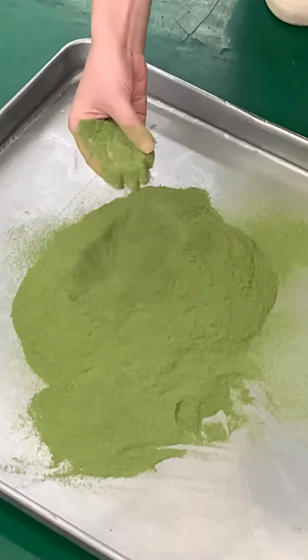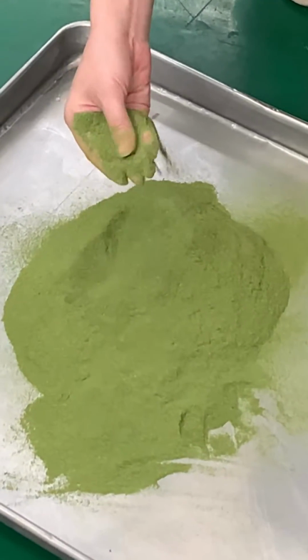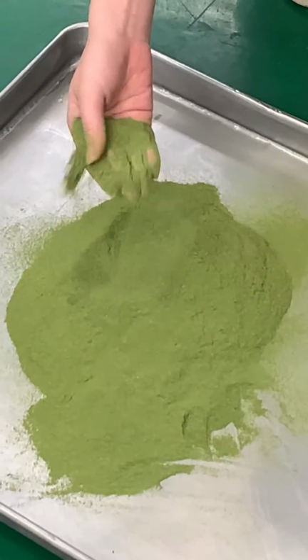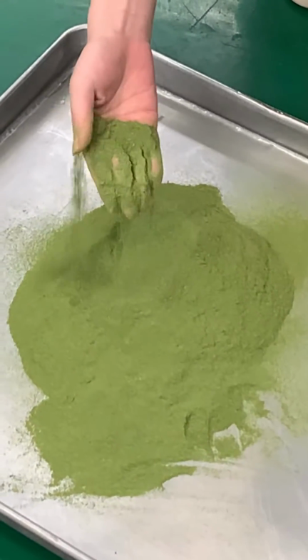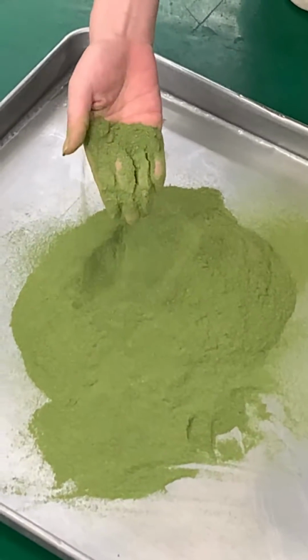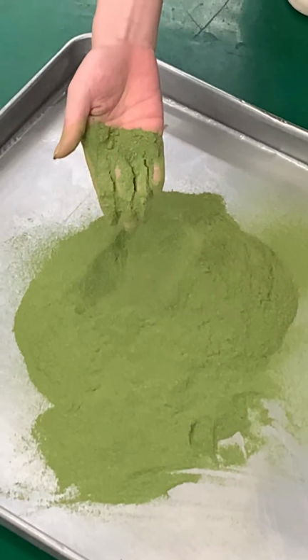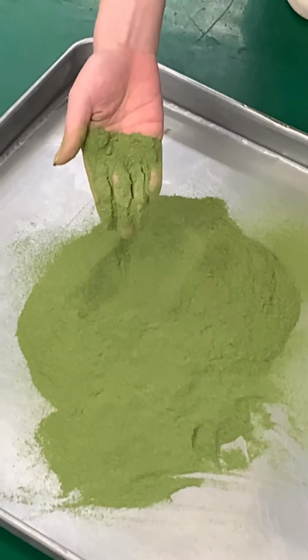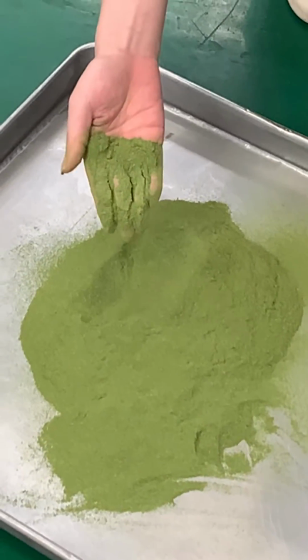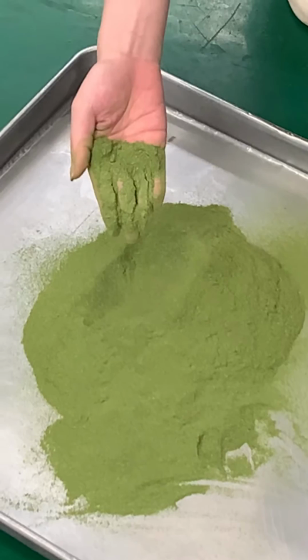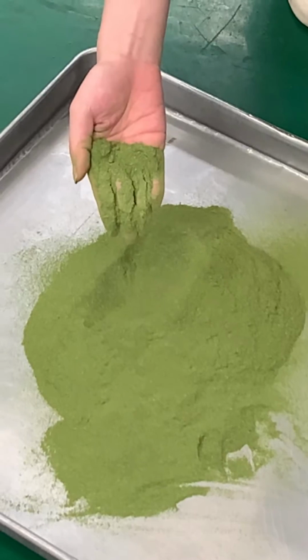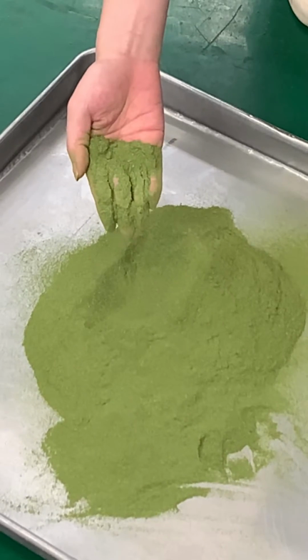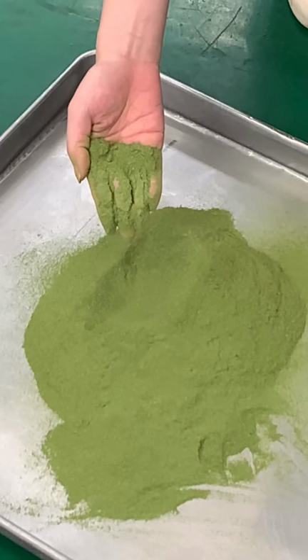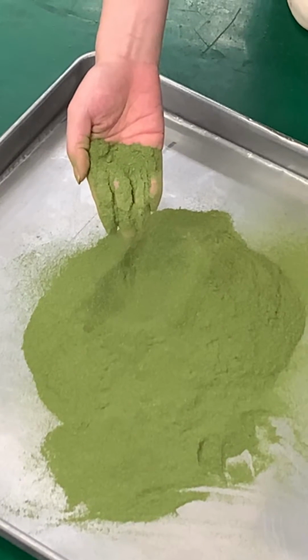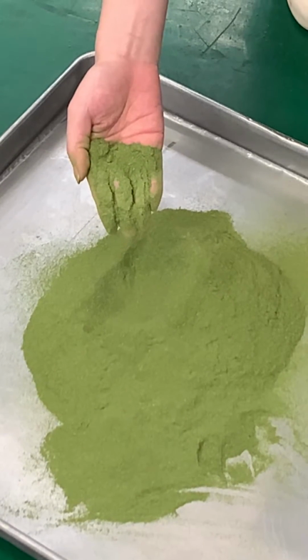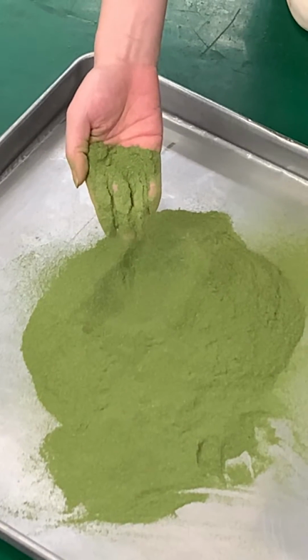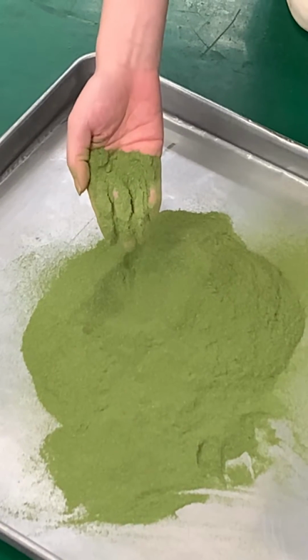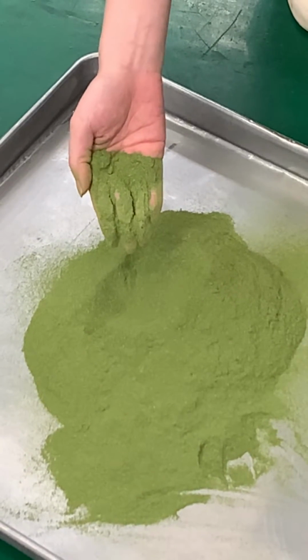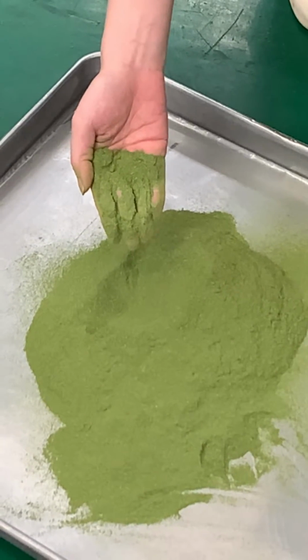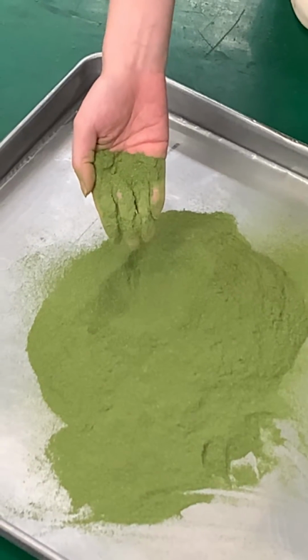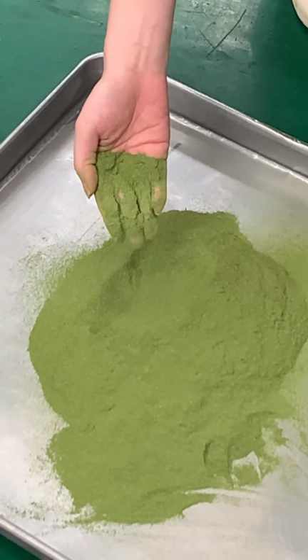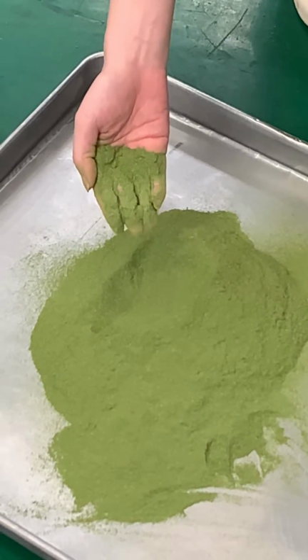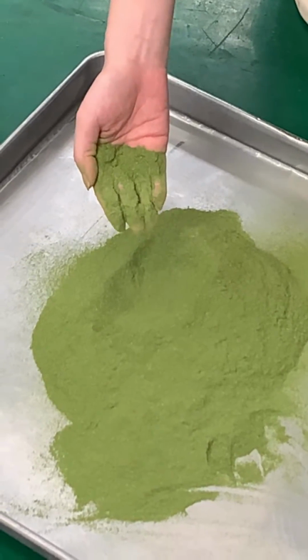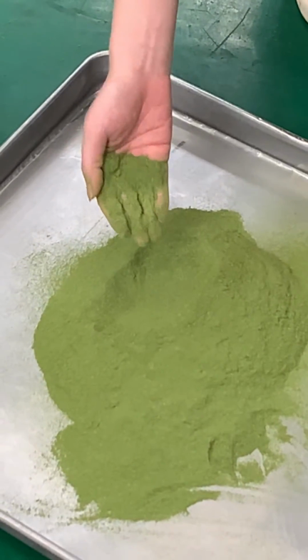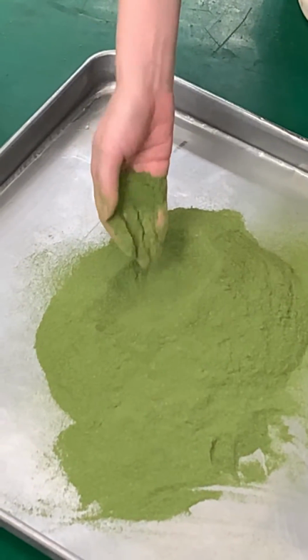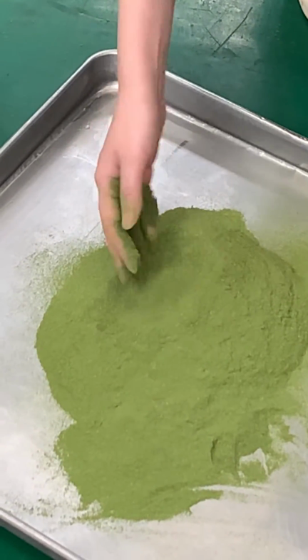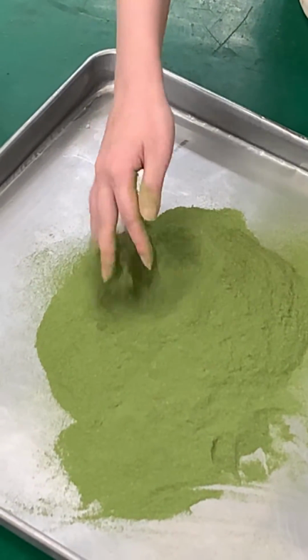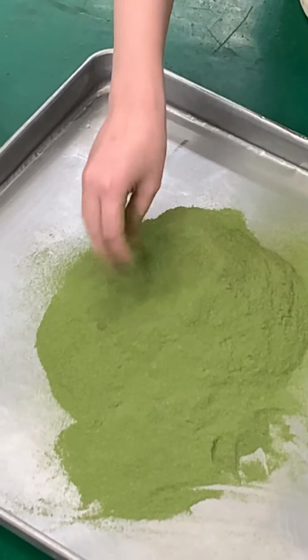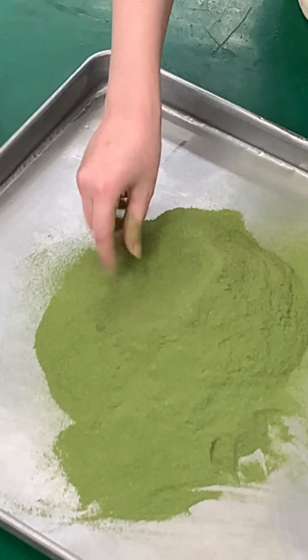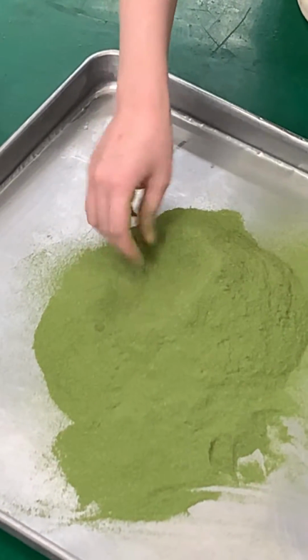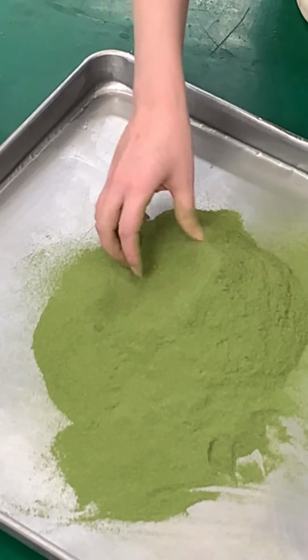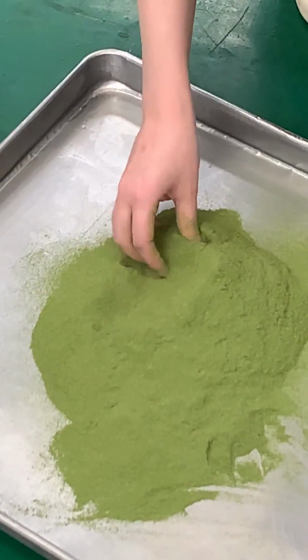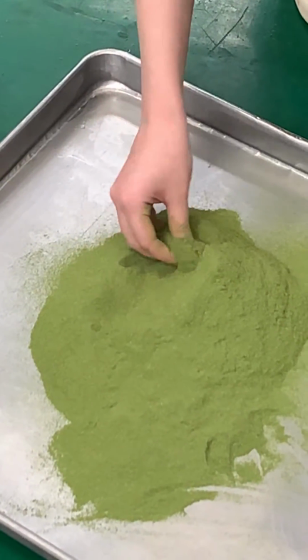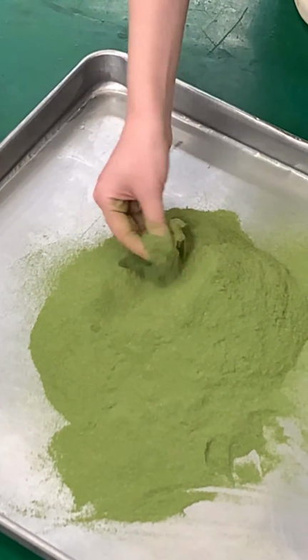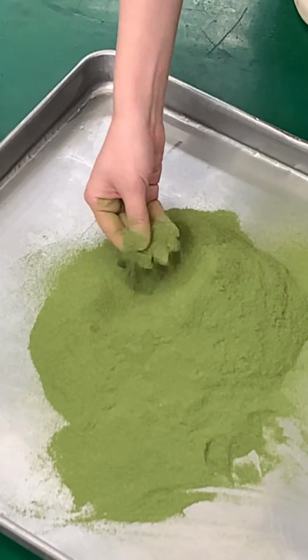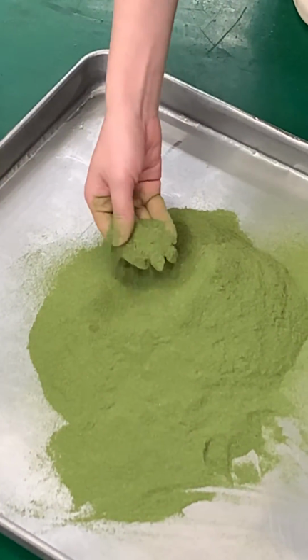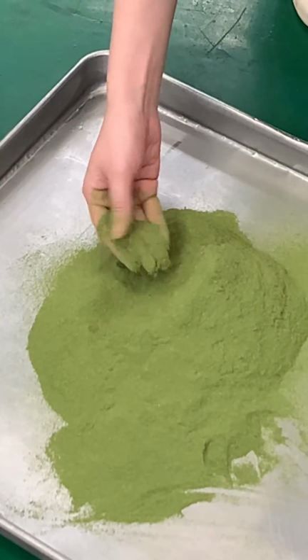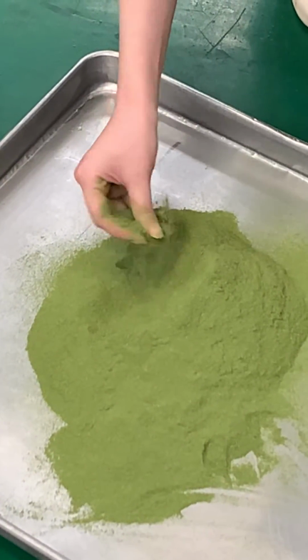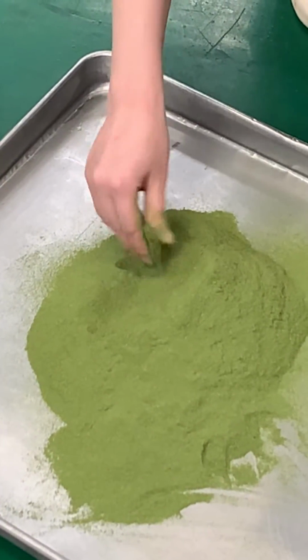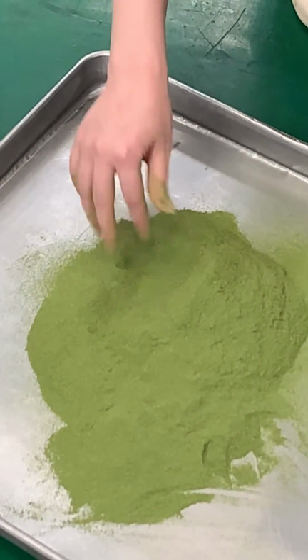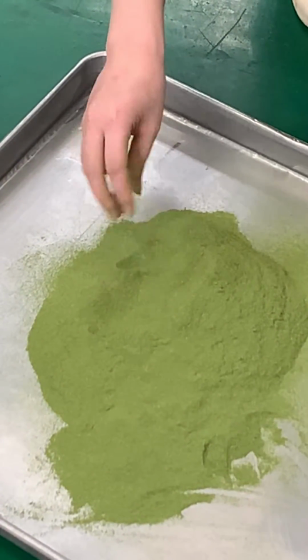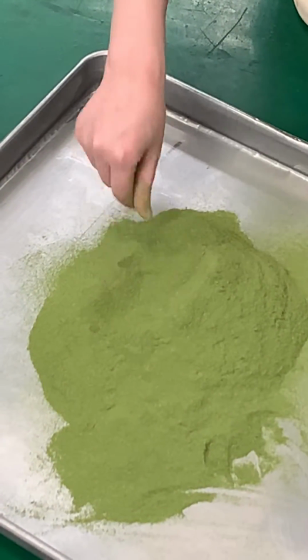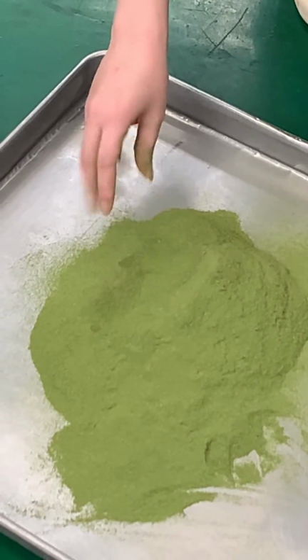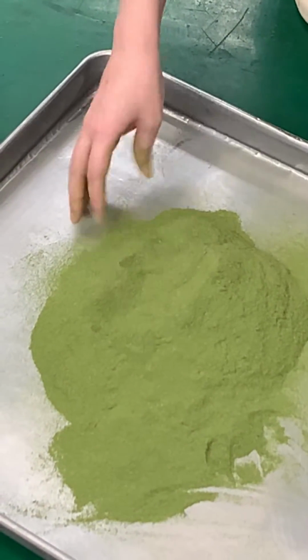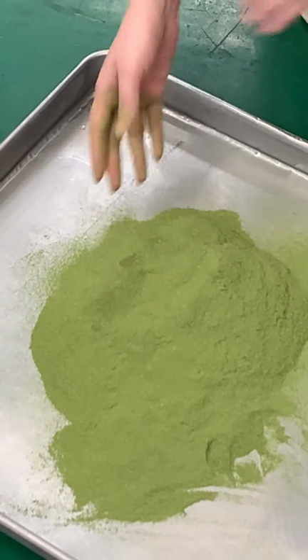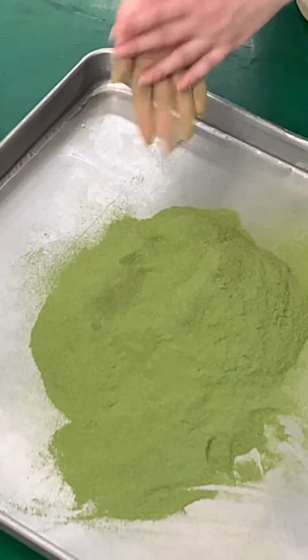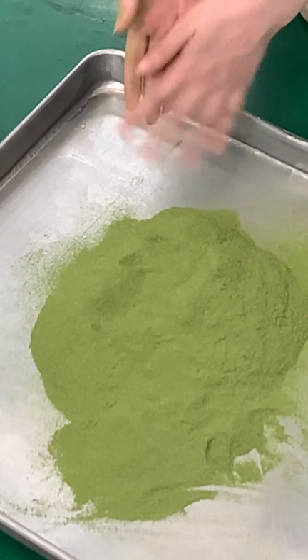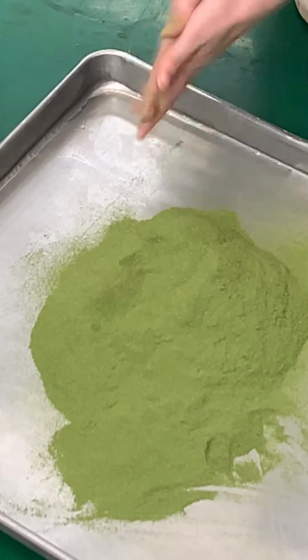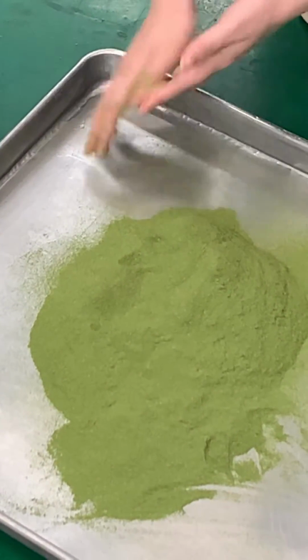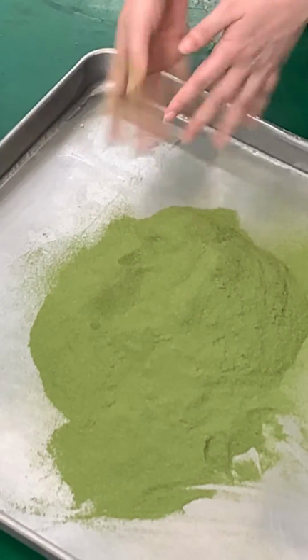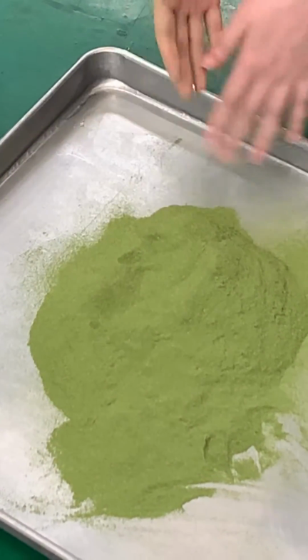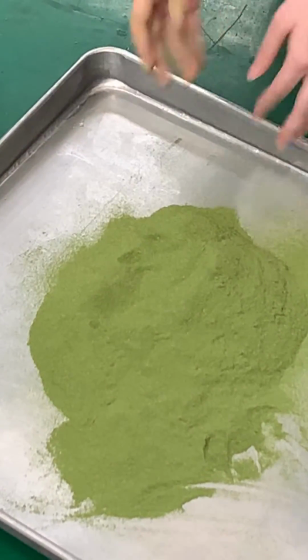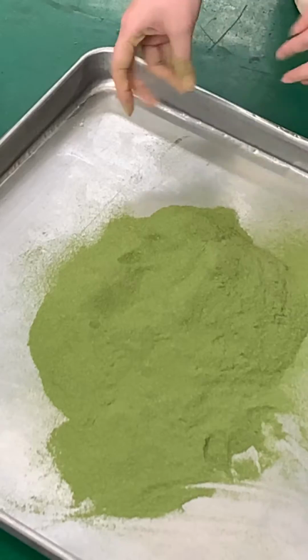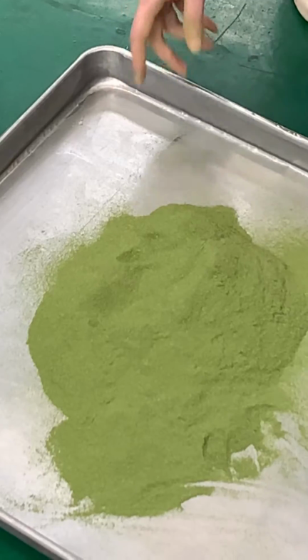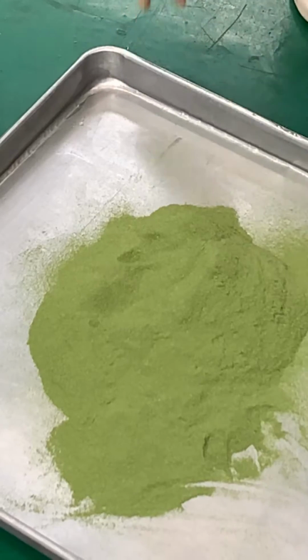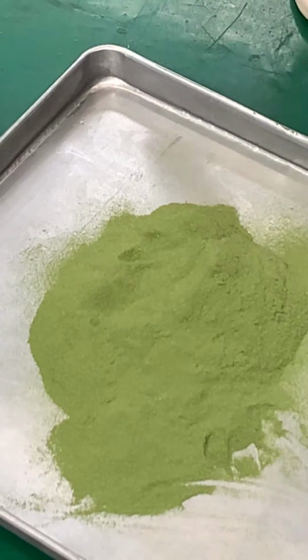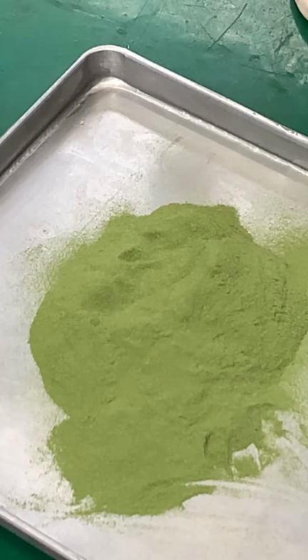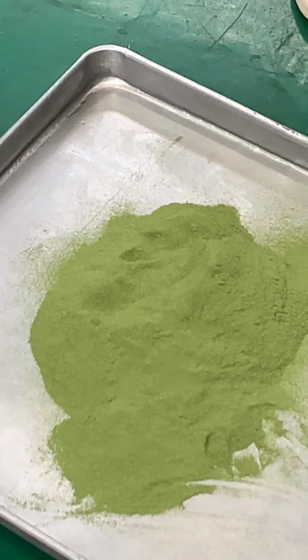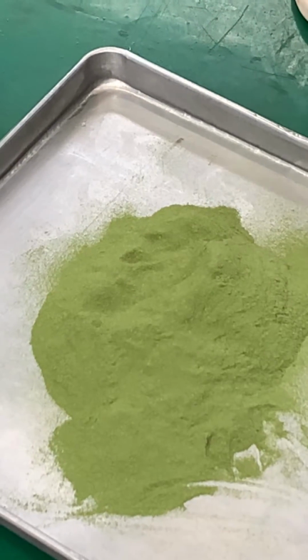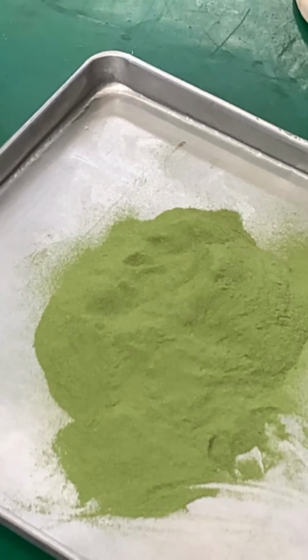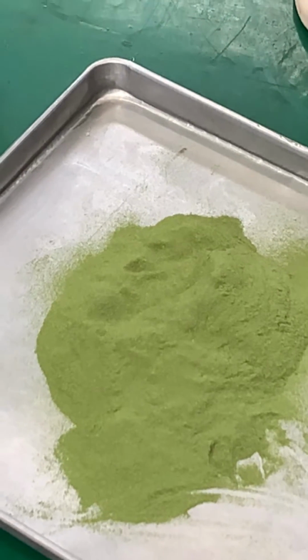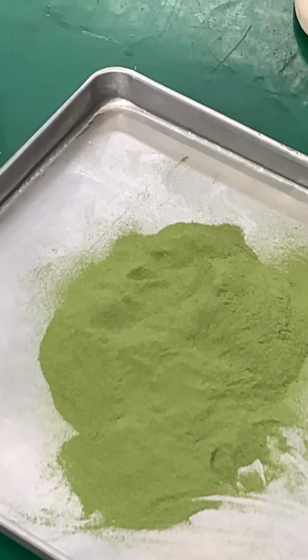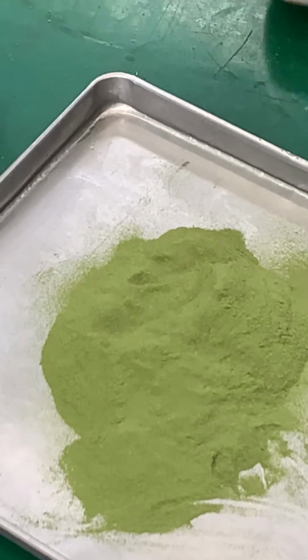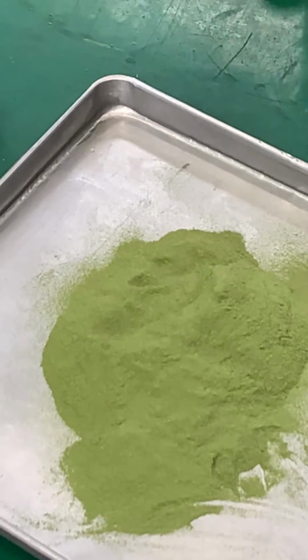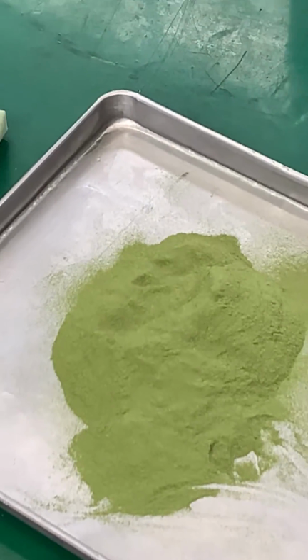If you need different size powders, you can just change the screen sizes. I will show you the screen later.